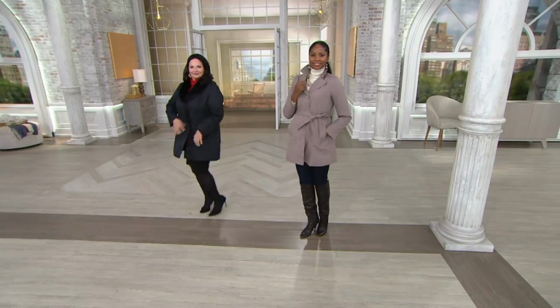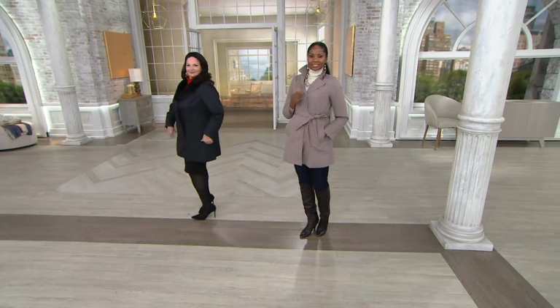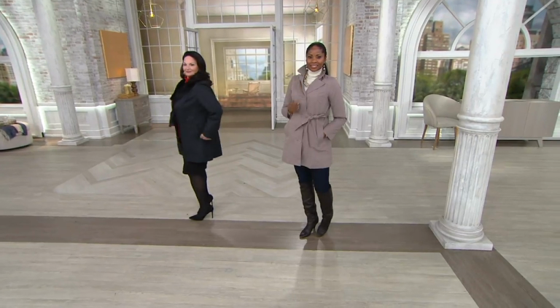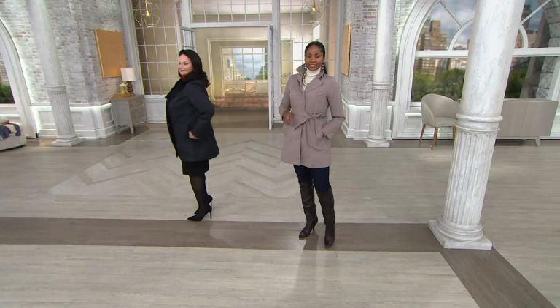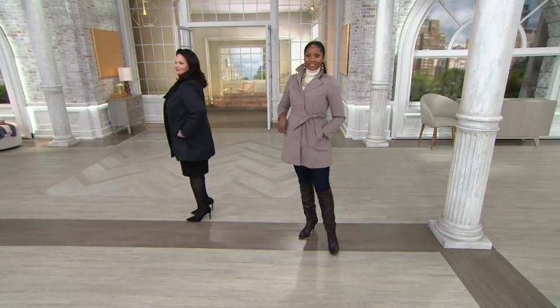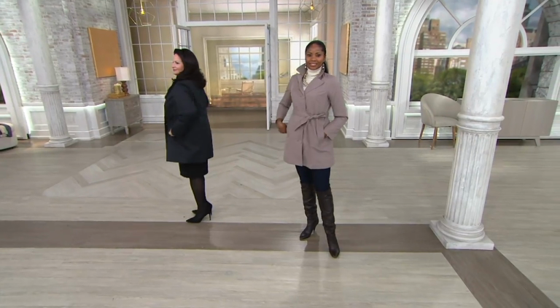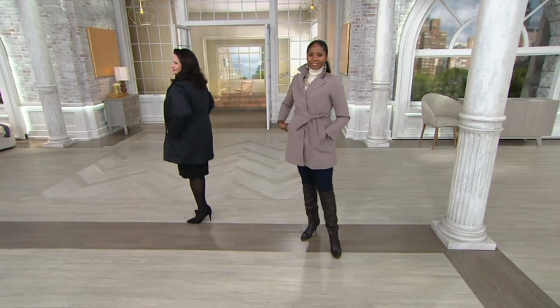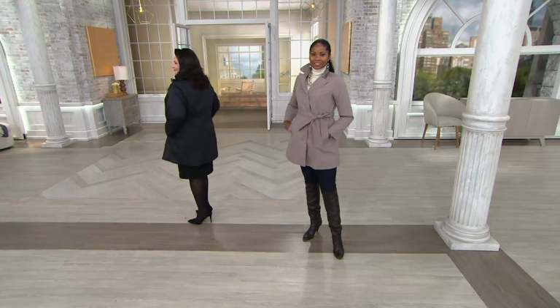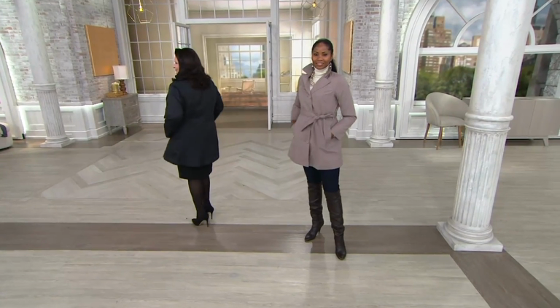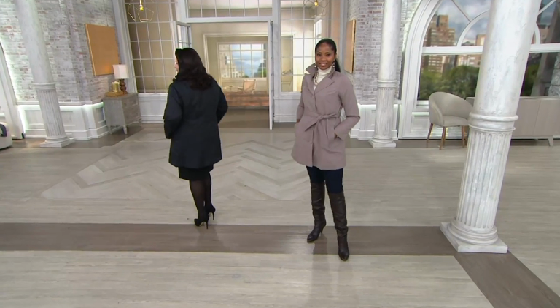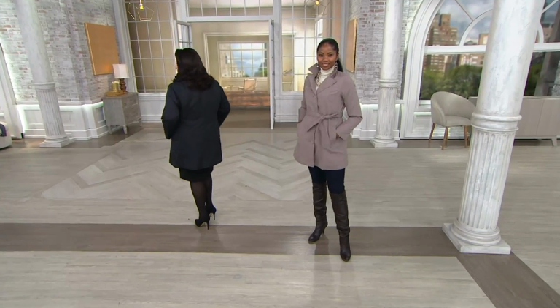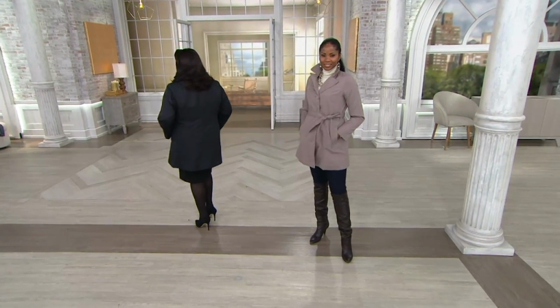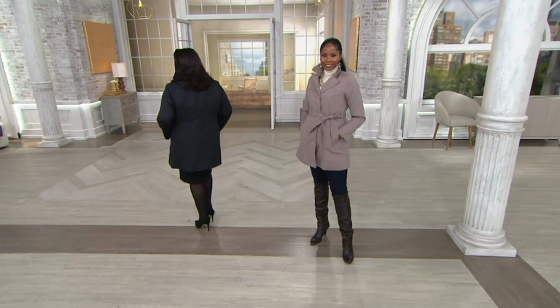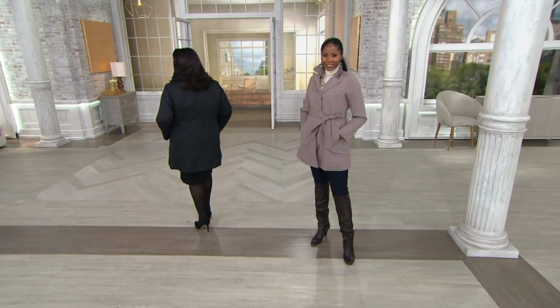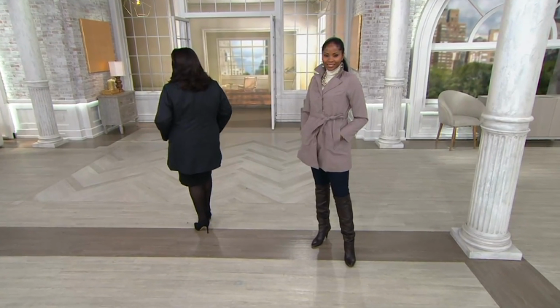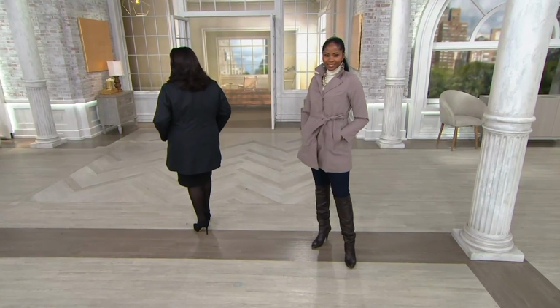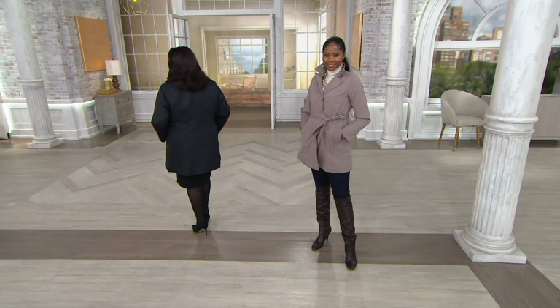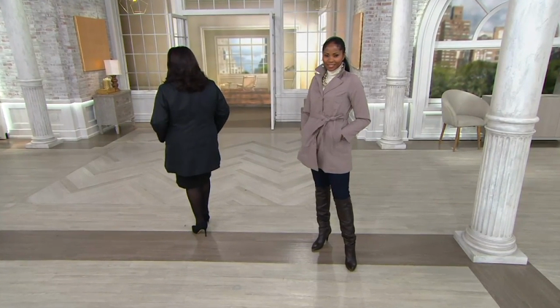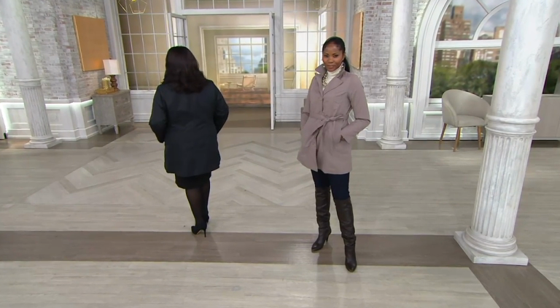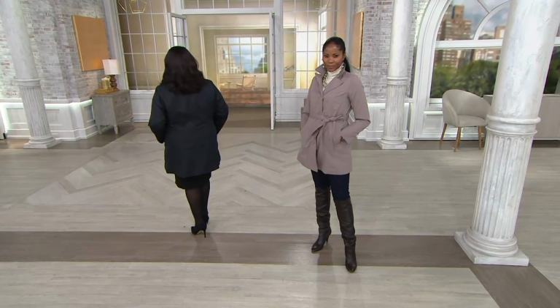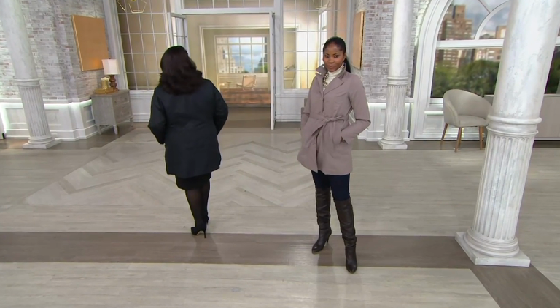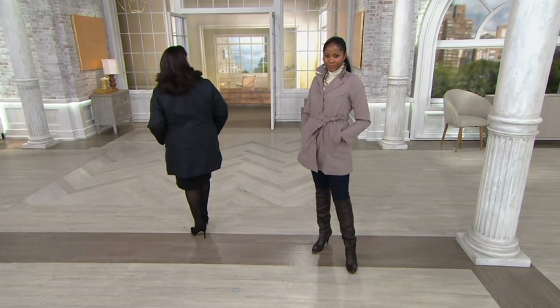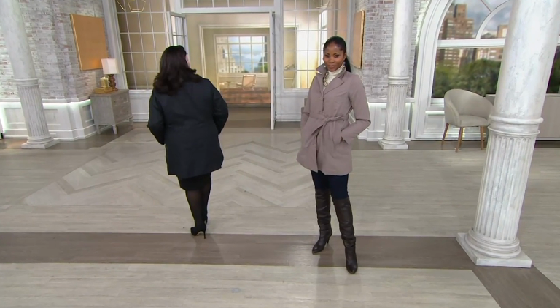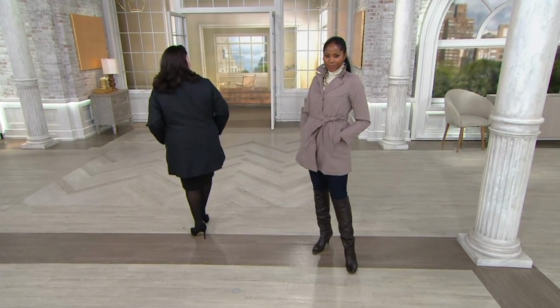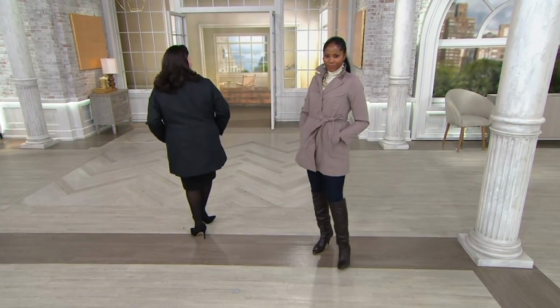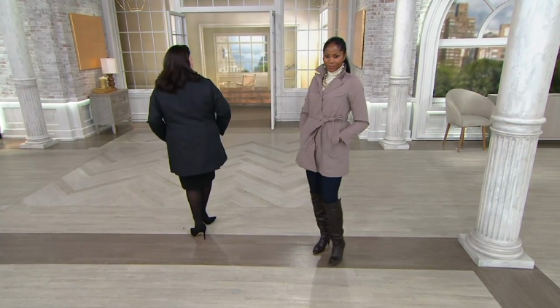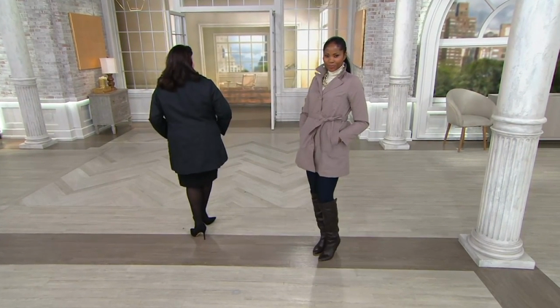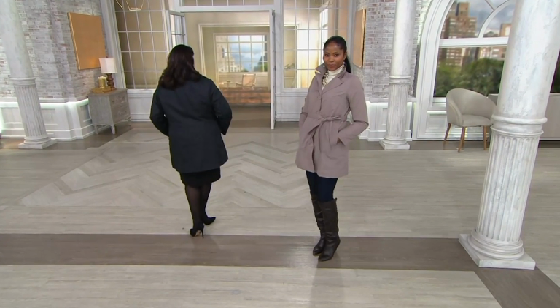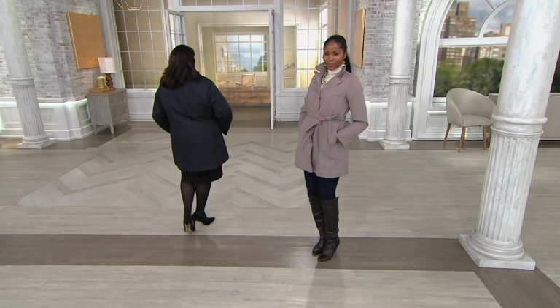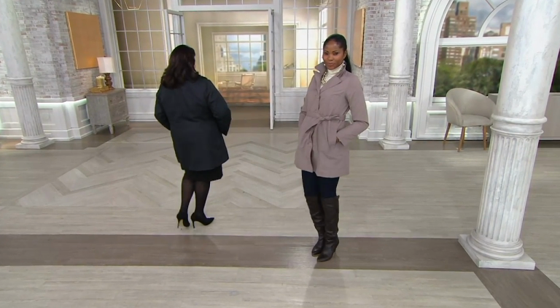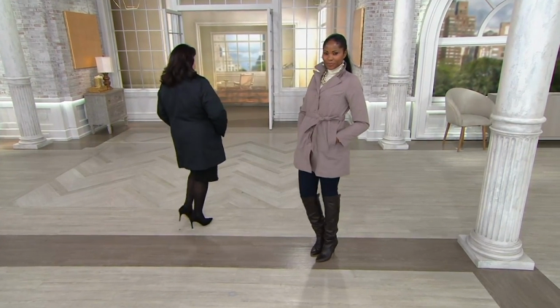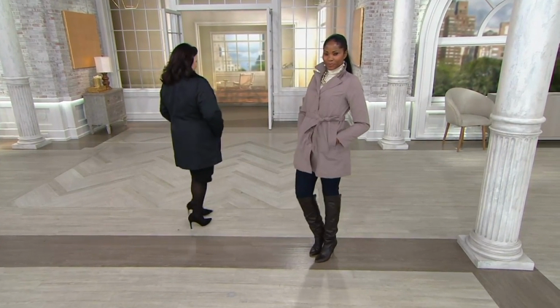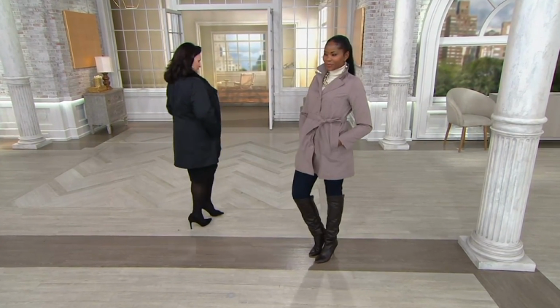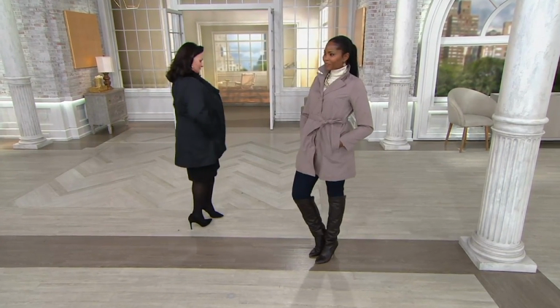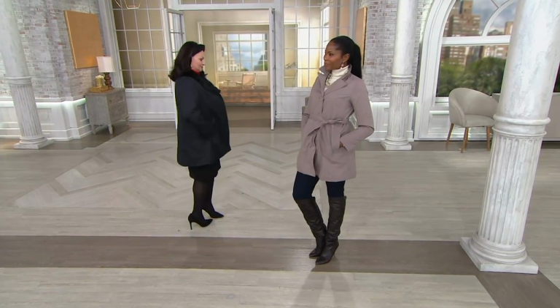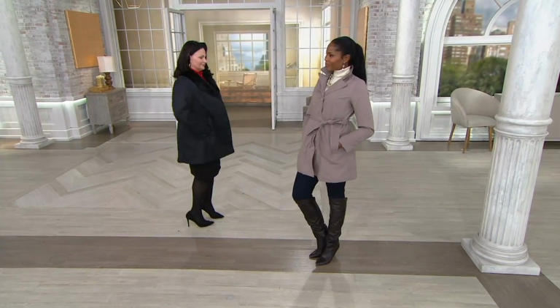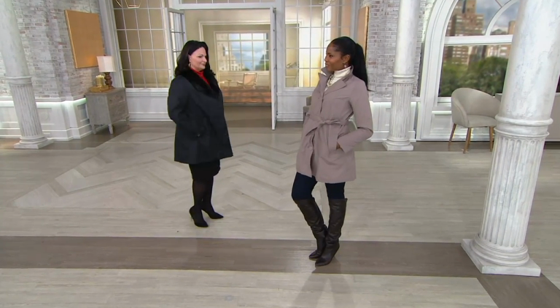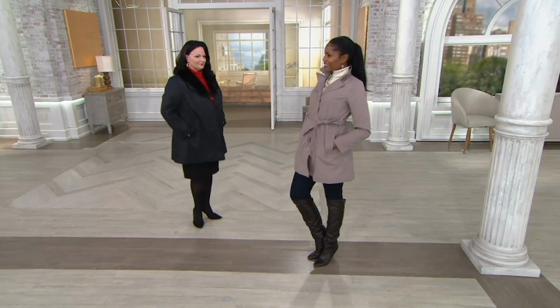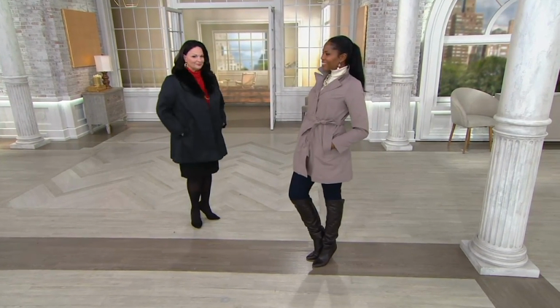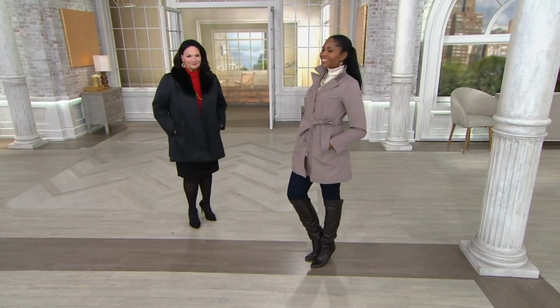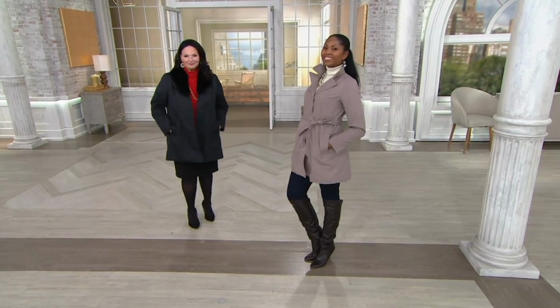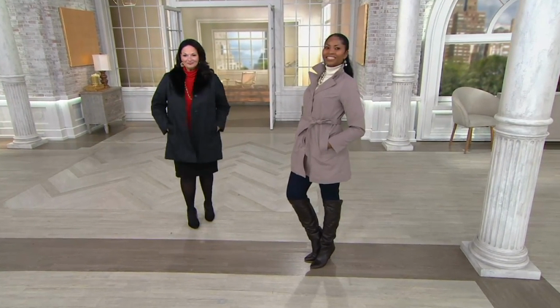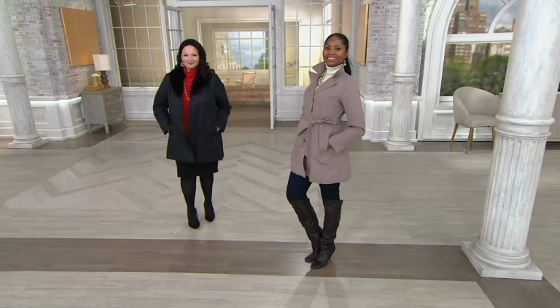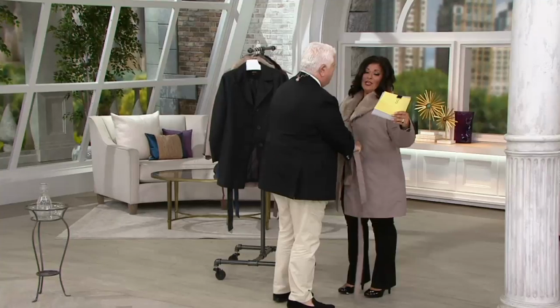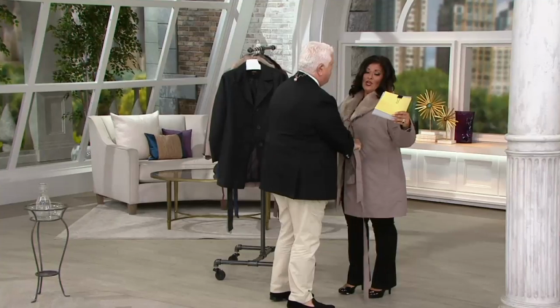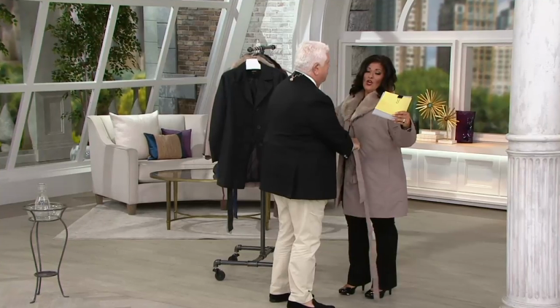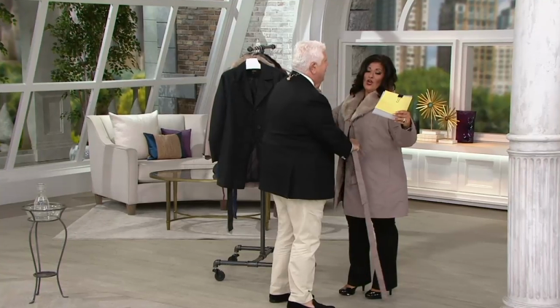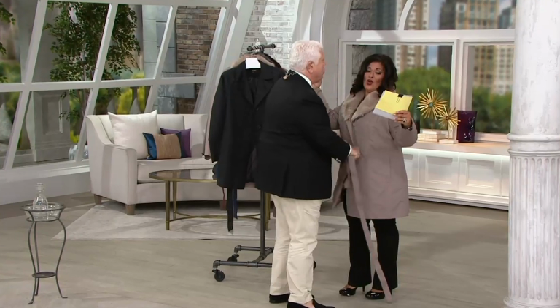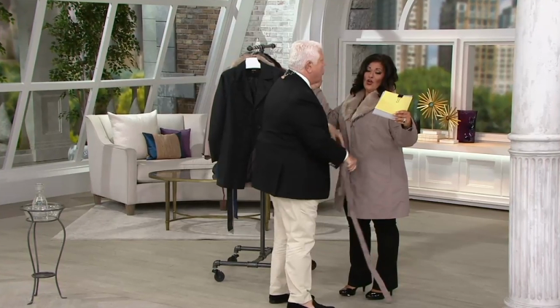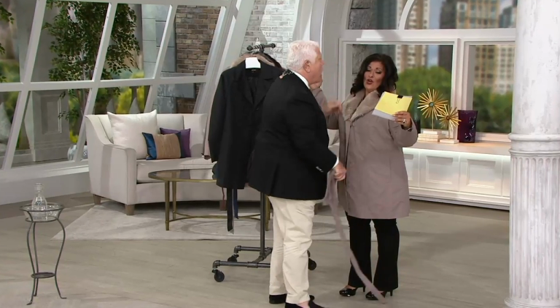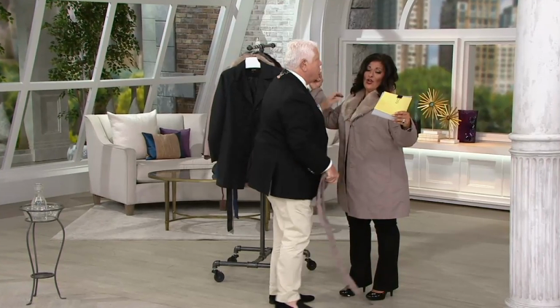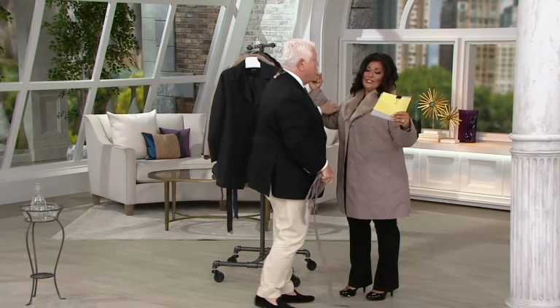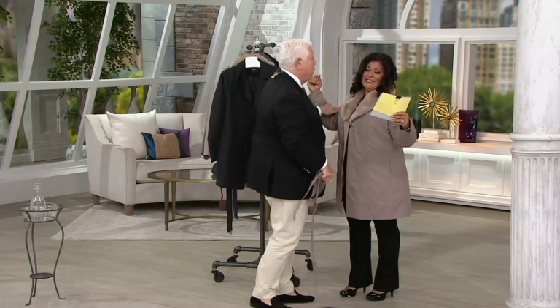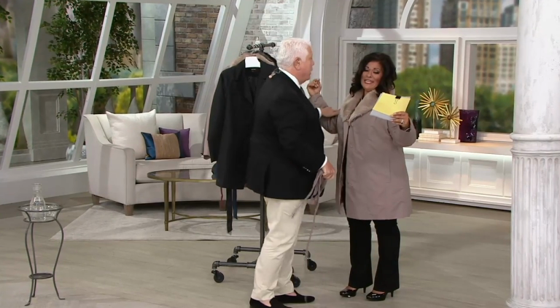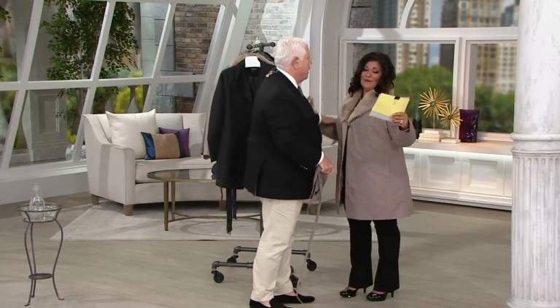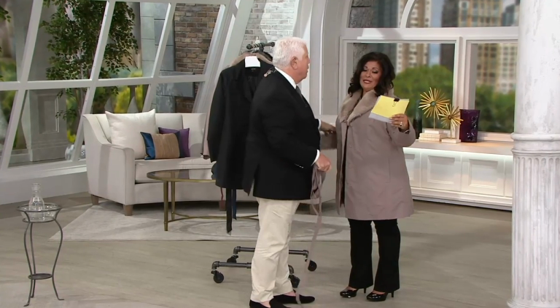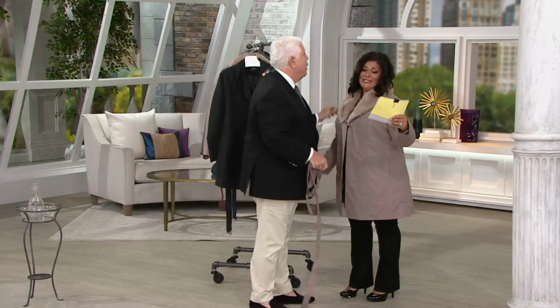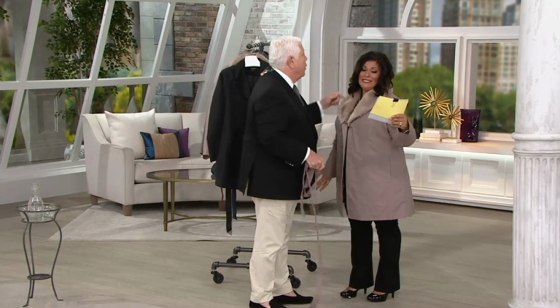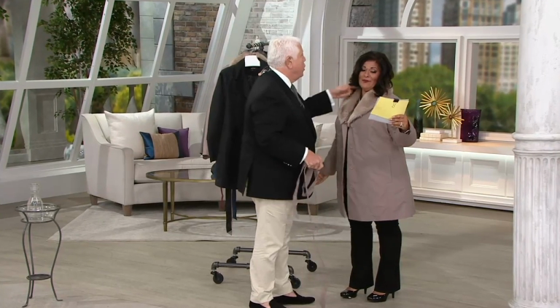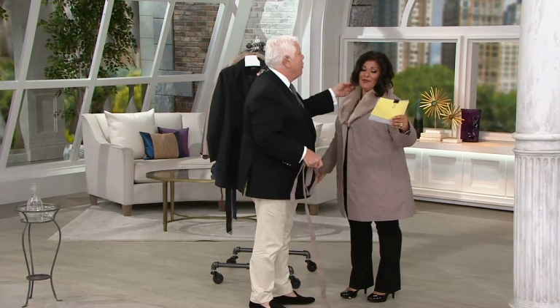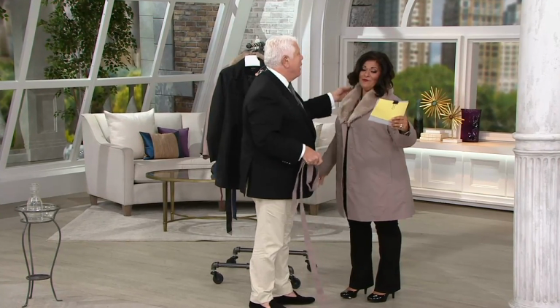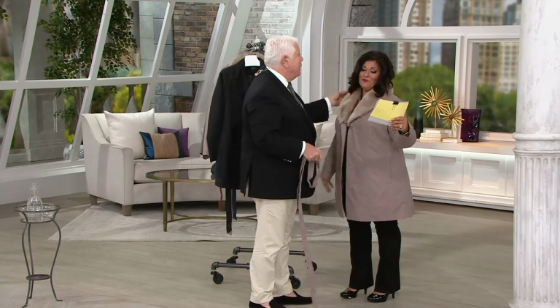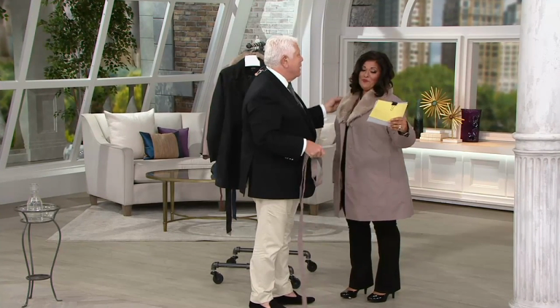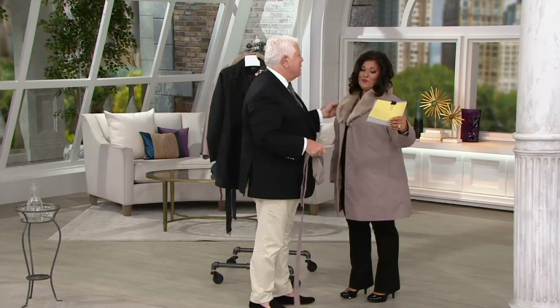$100 off the regular QVC price. Let's talk here. Tell me — you need this.